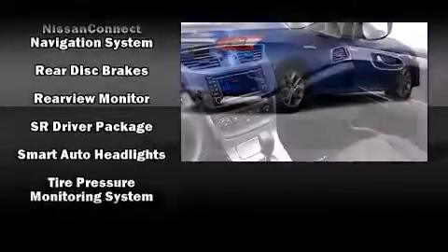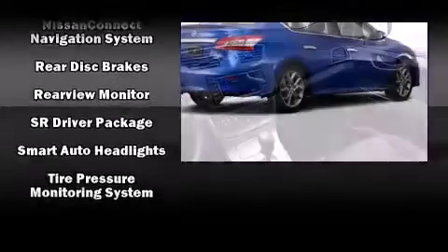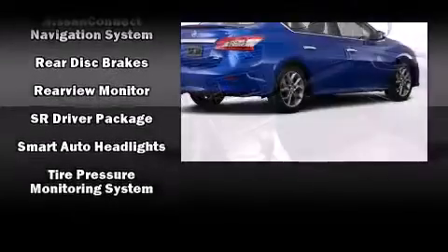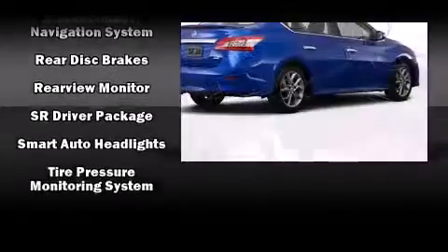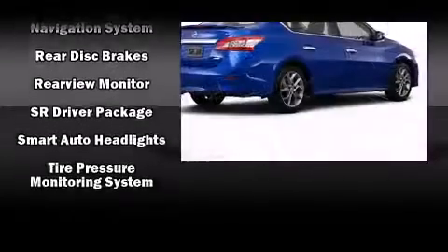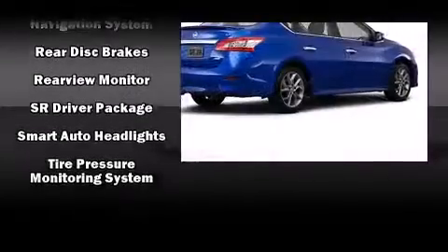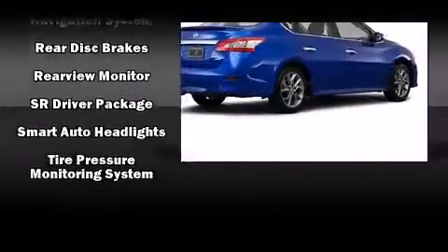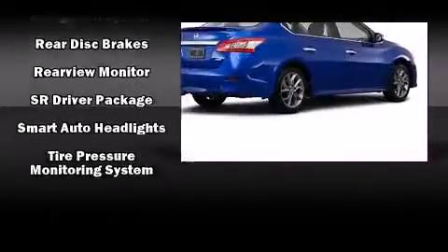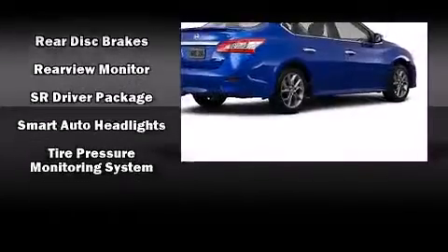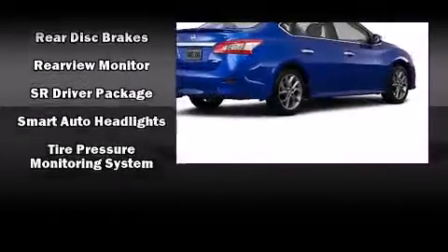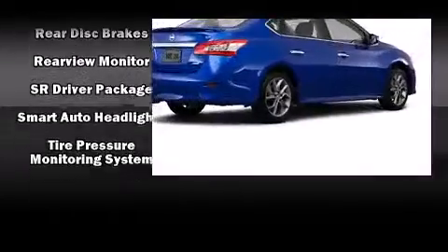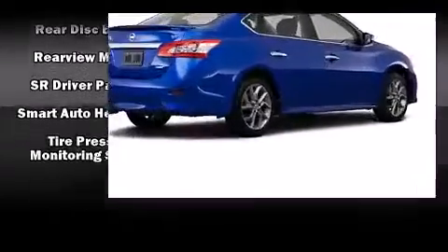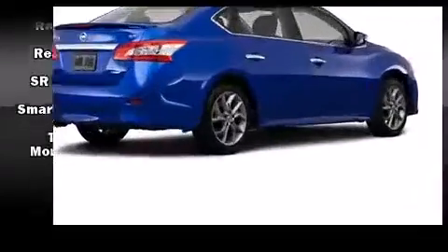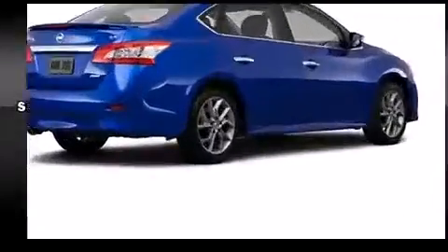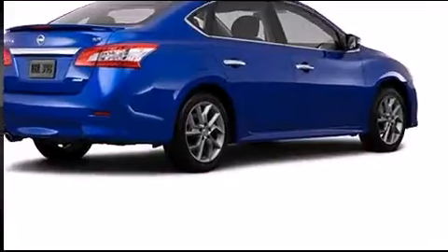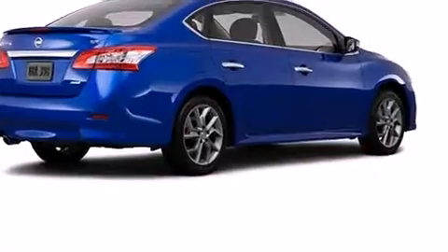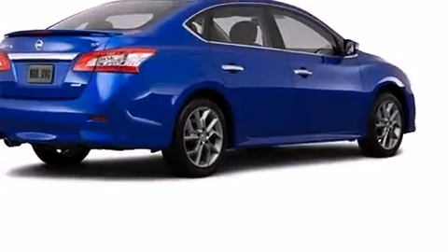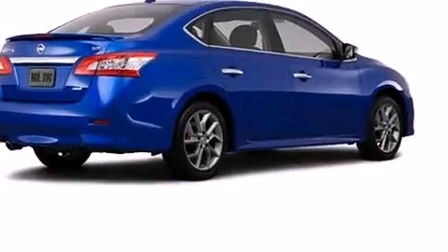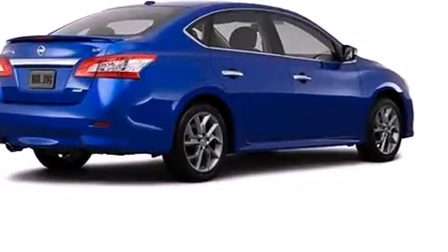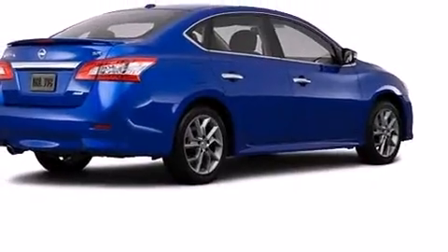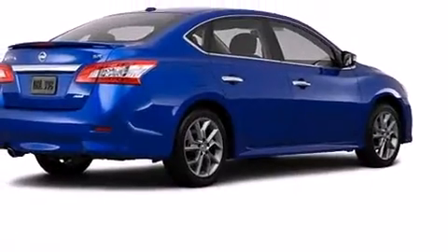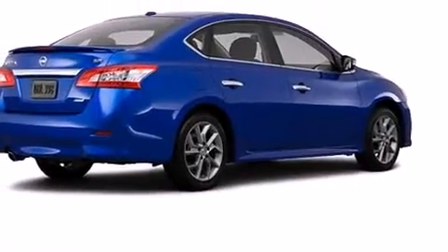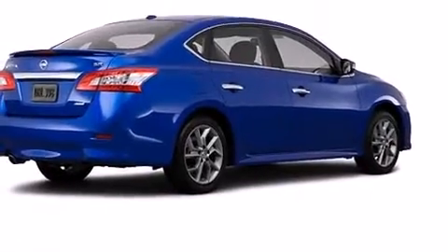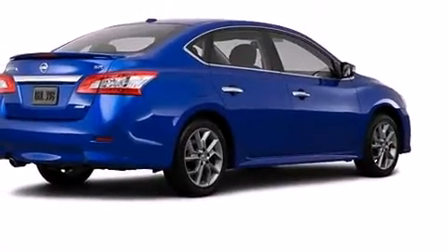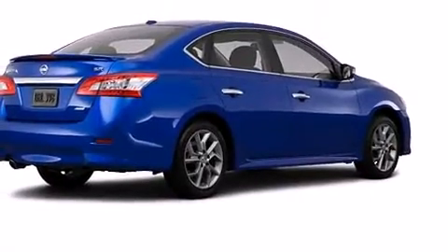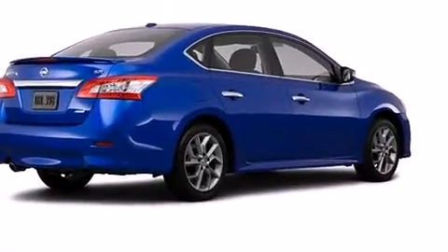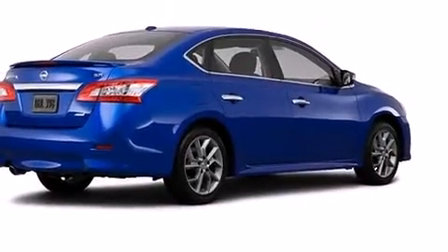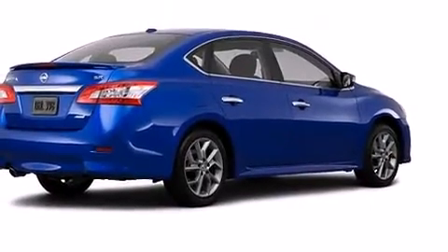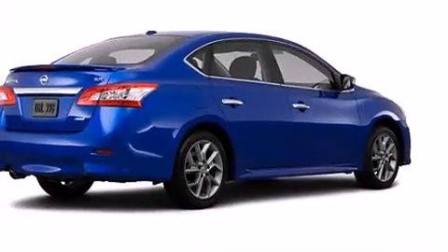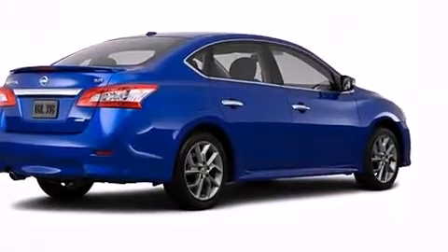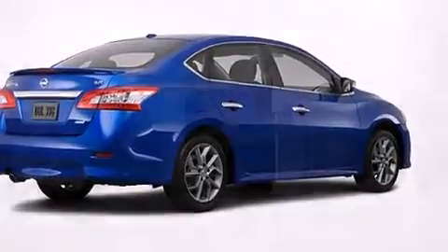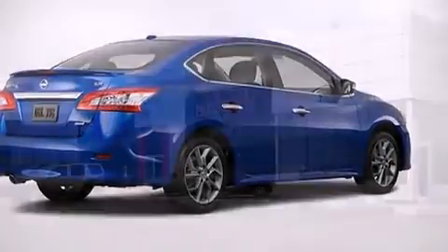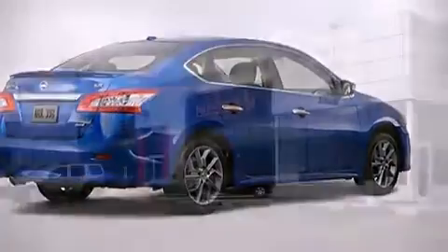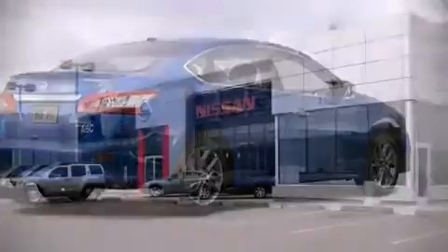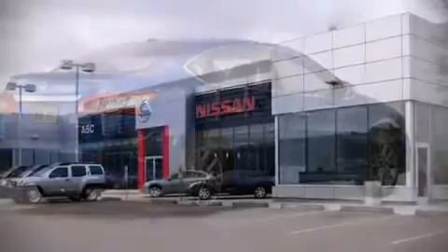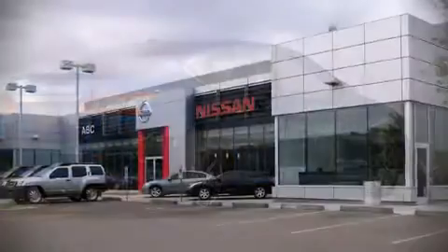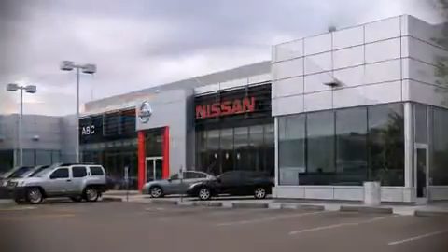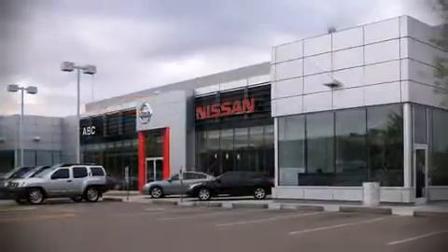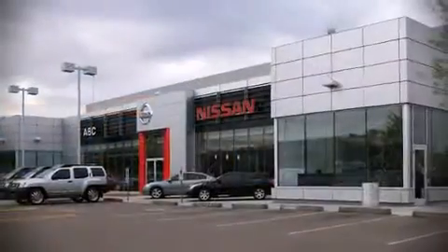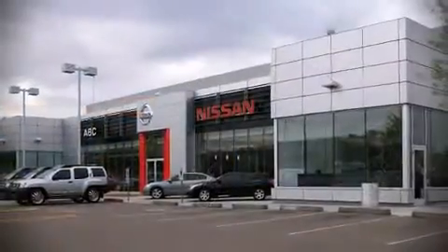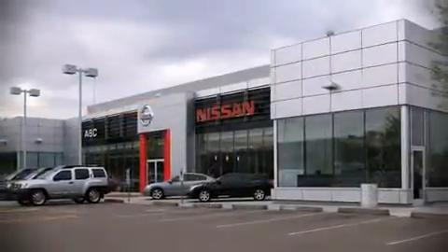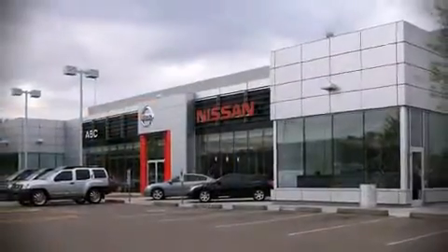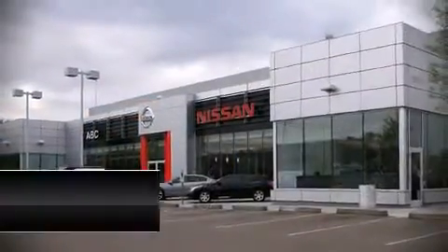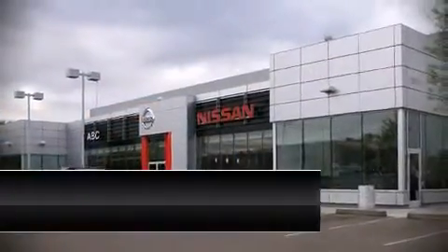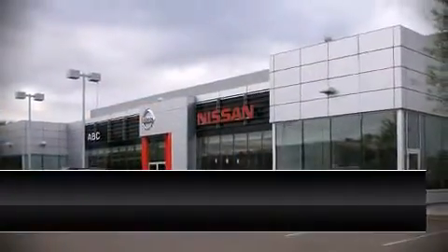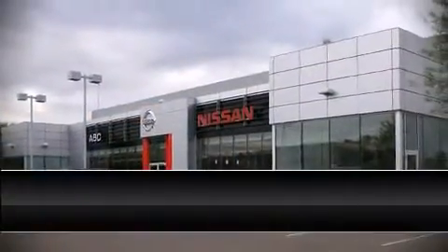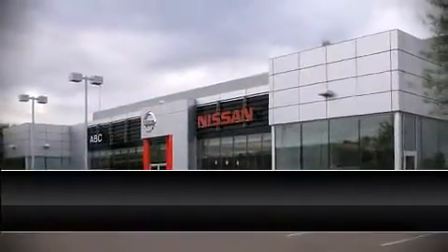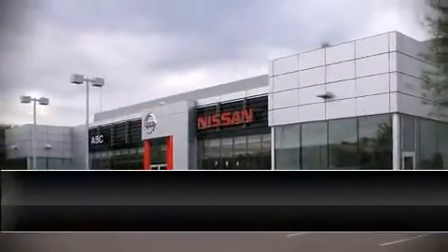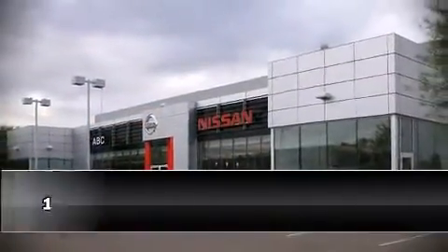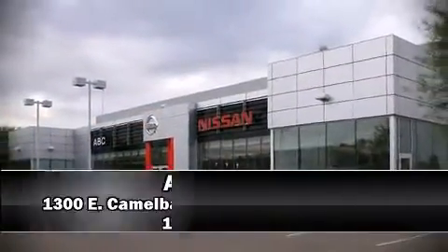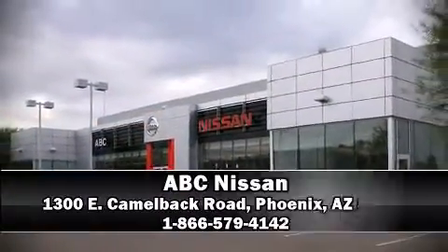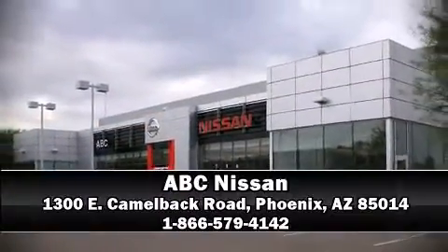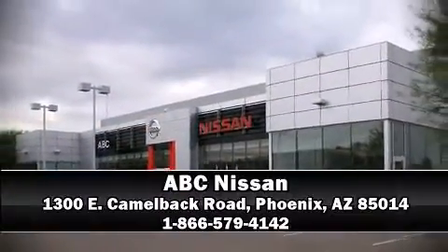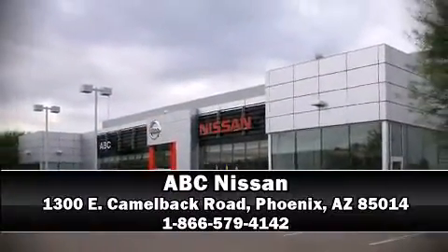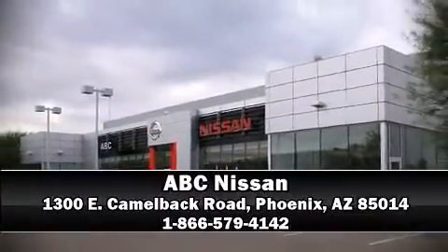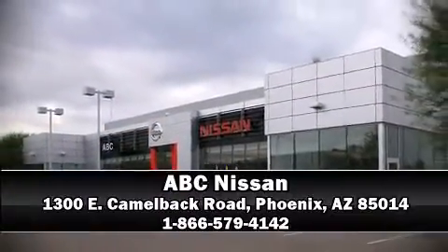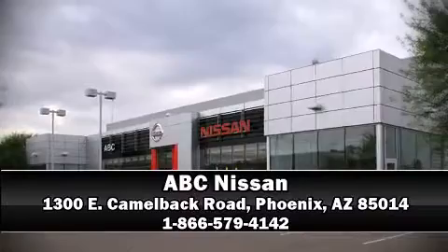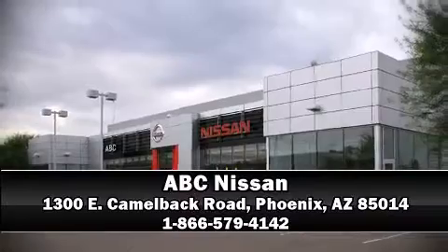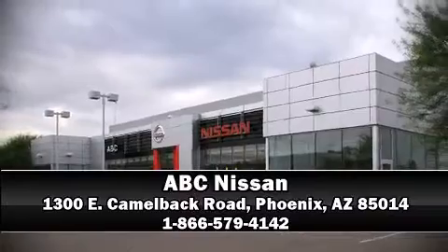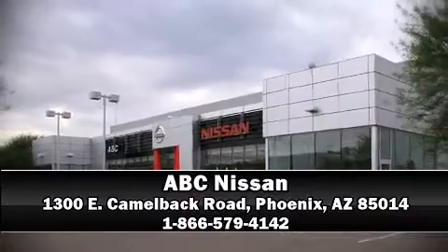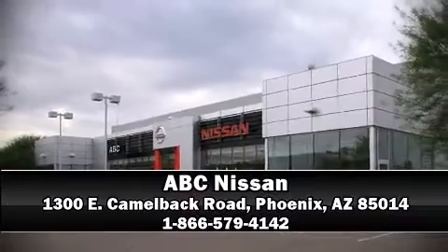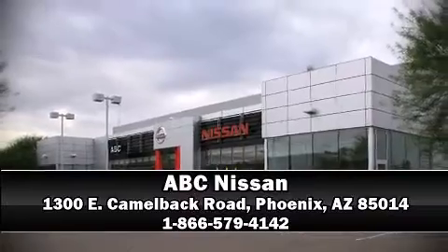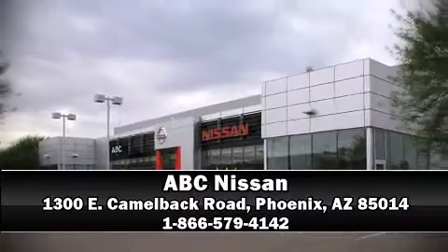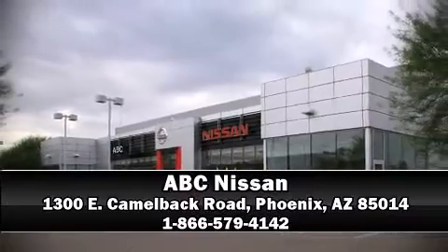Our team is professional and we offer a no-pressure environment. Stop by our dealership or give us a call for more information. Have a great weekend.